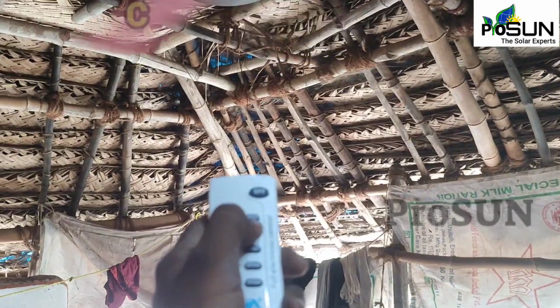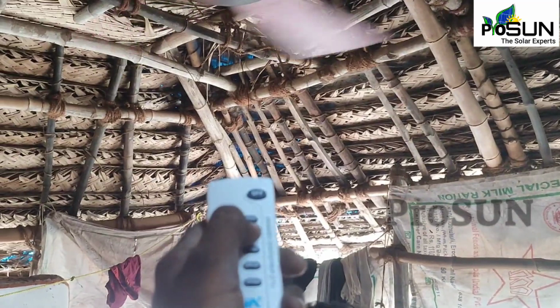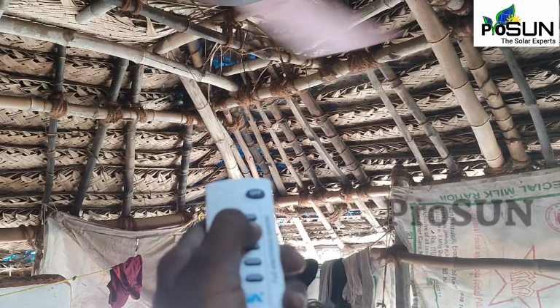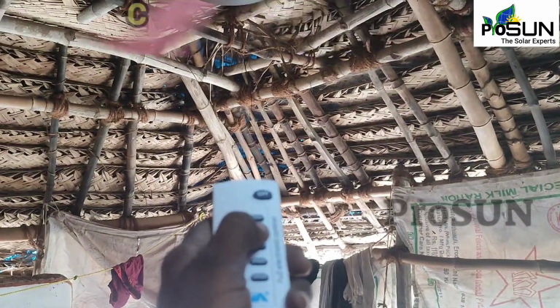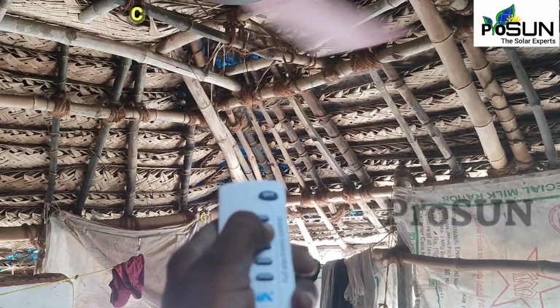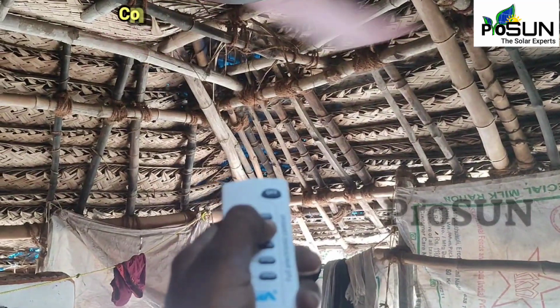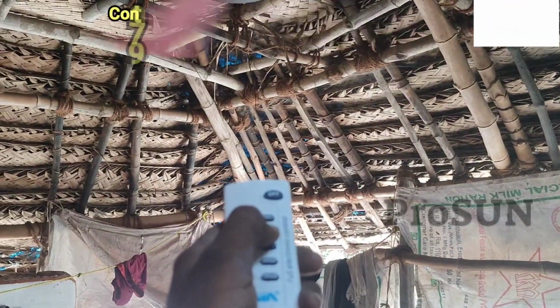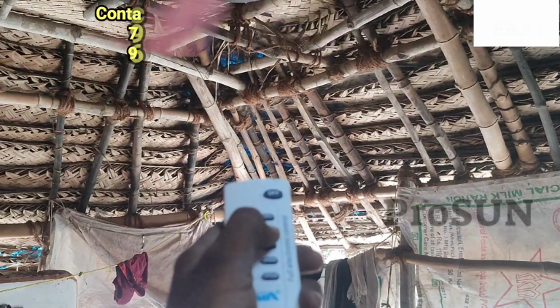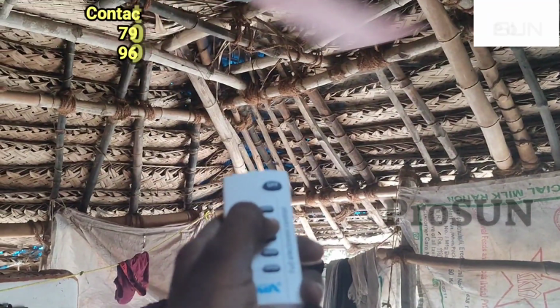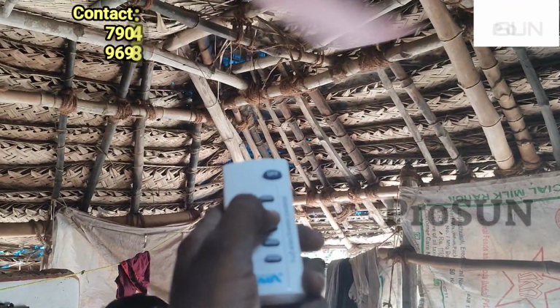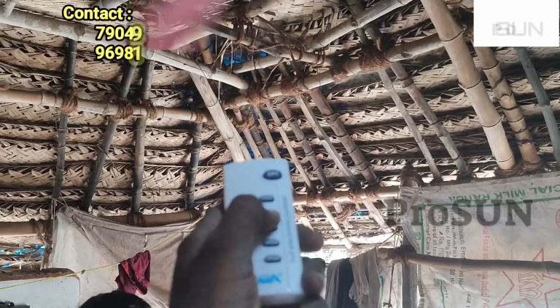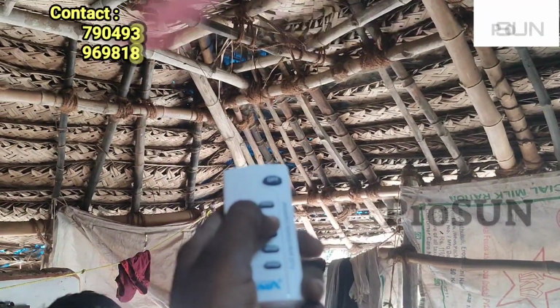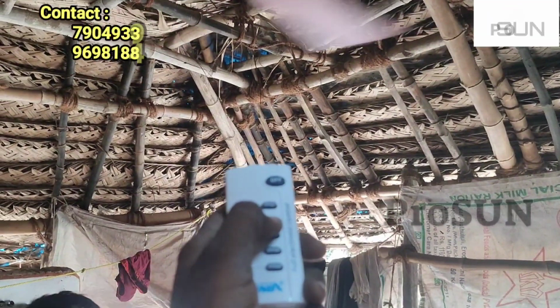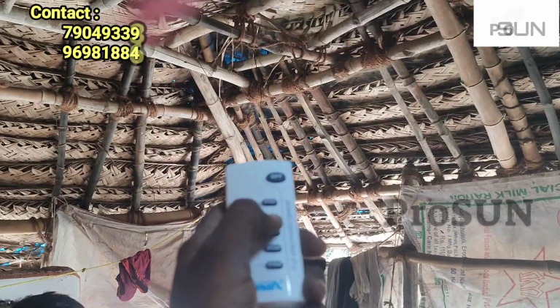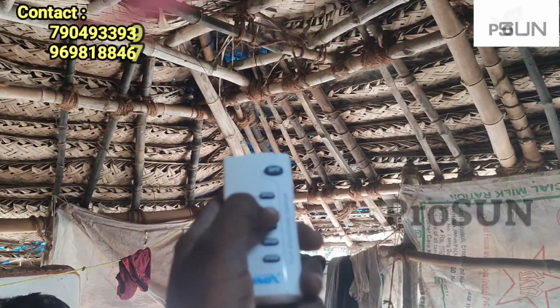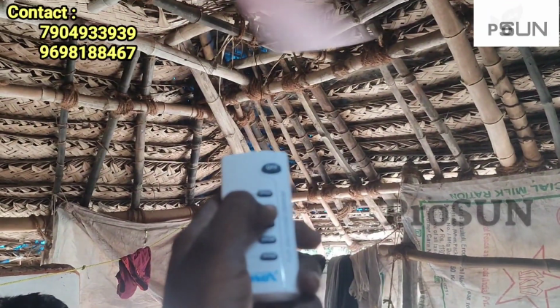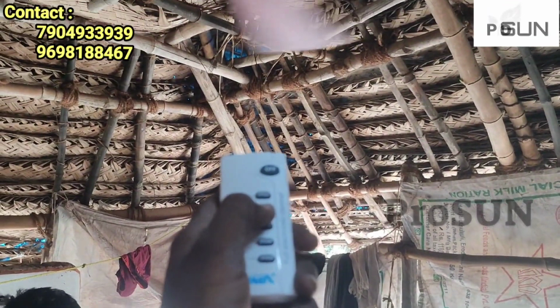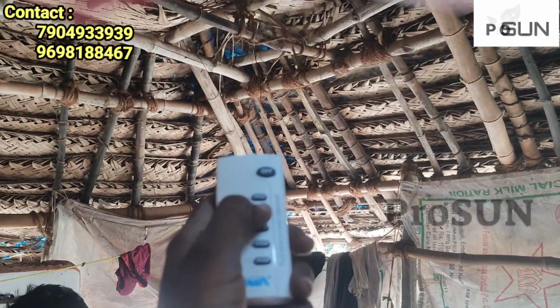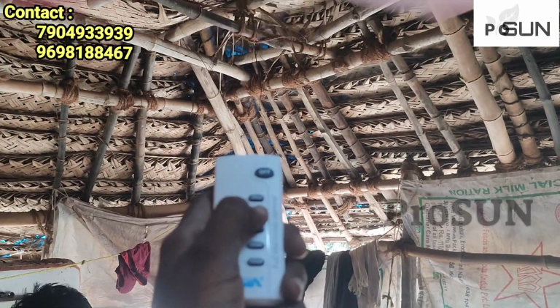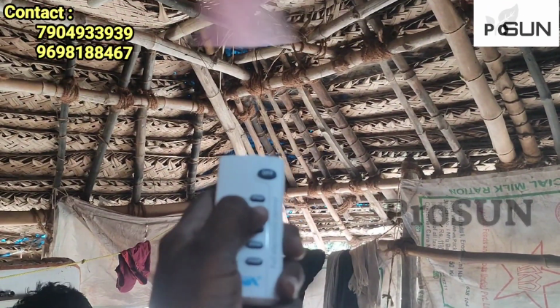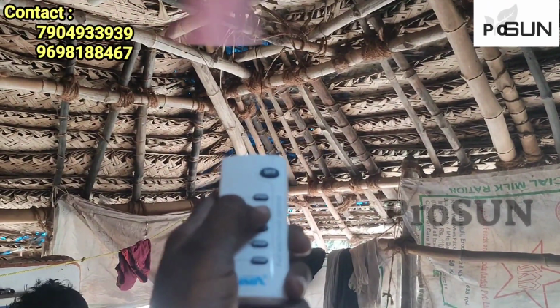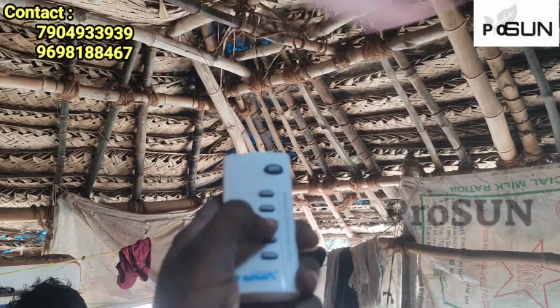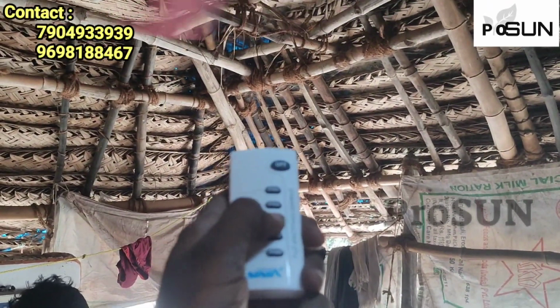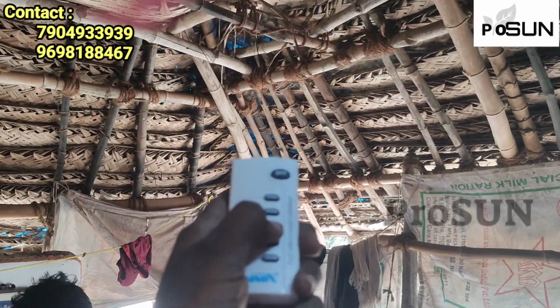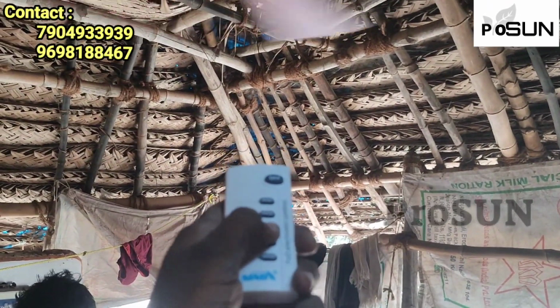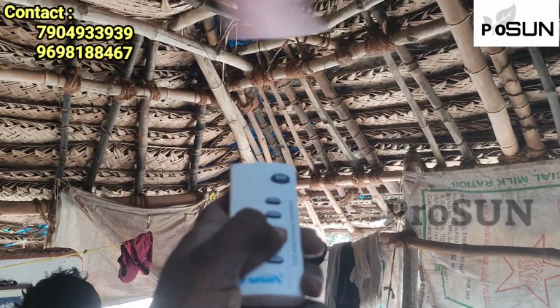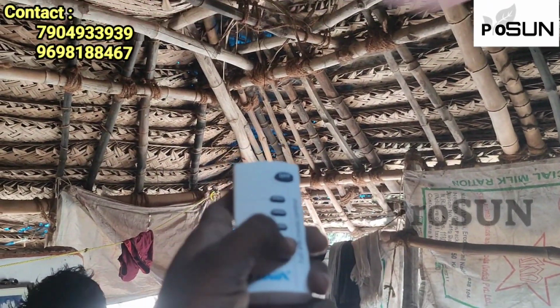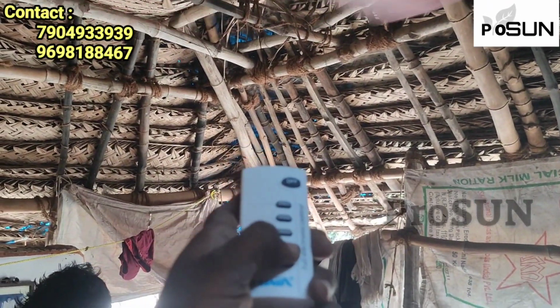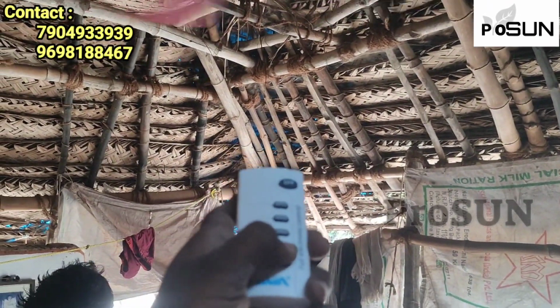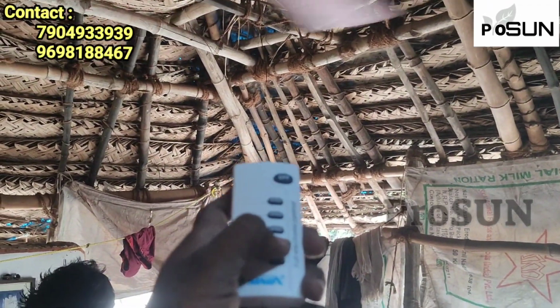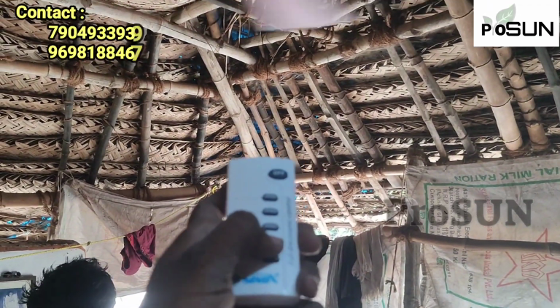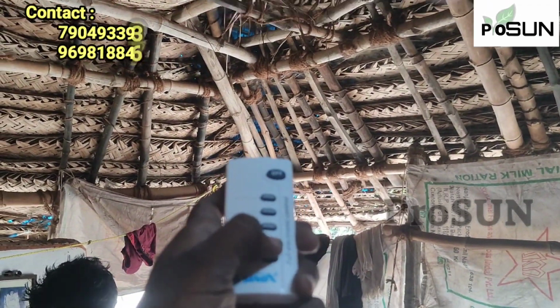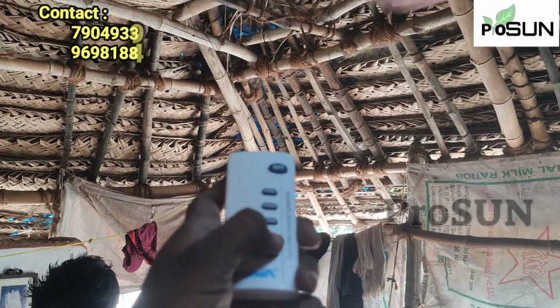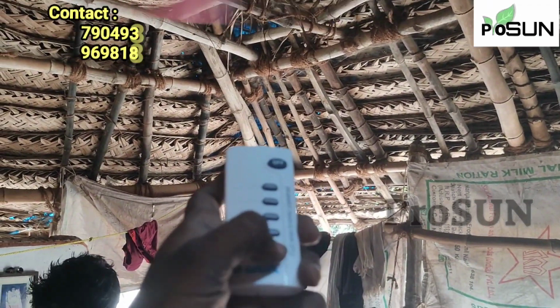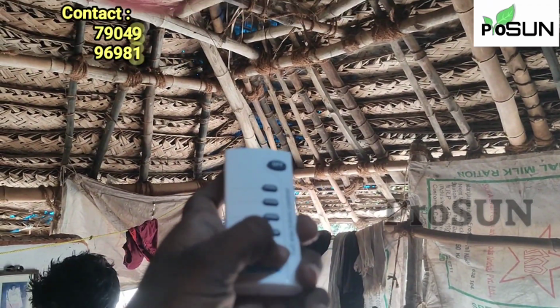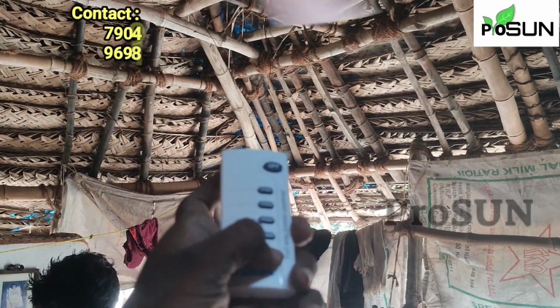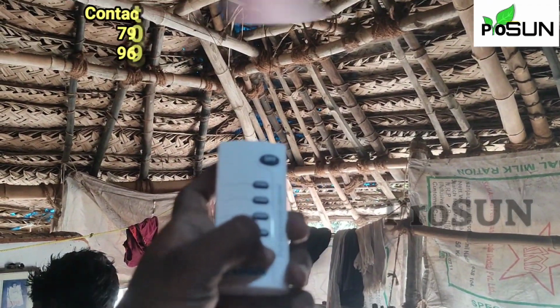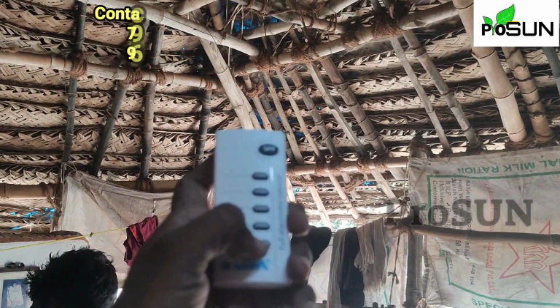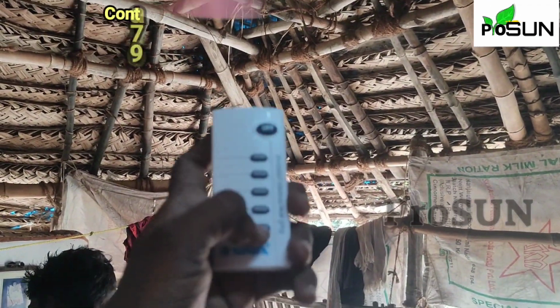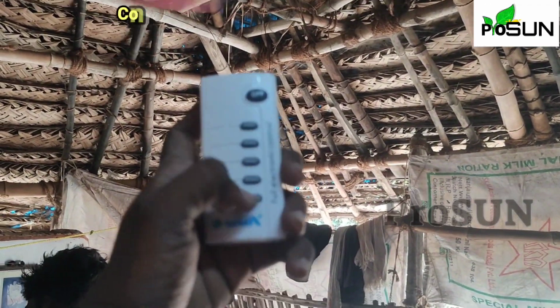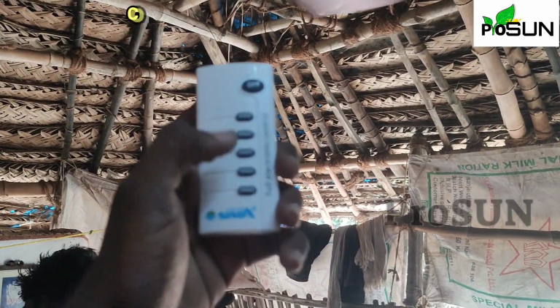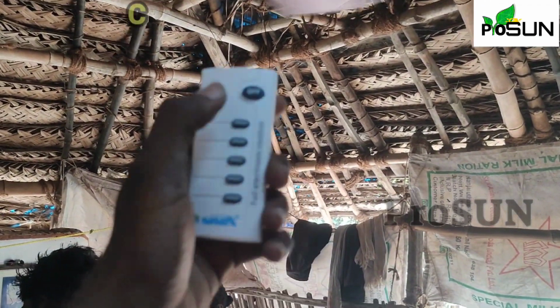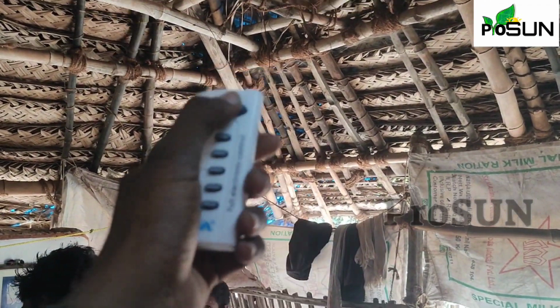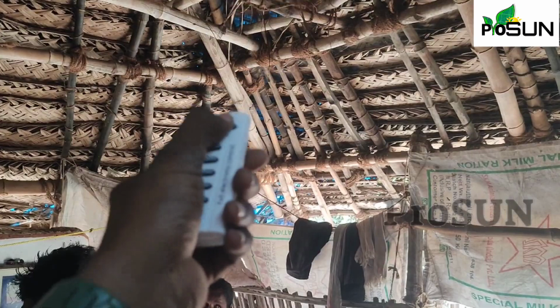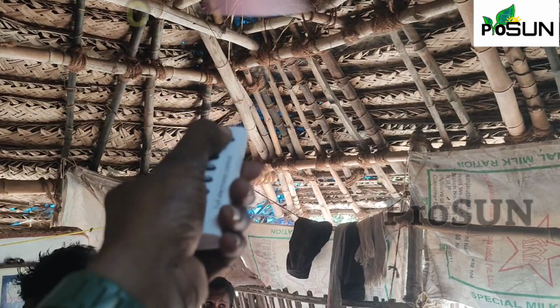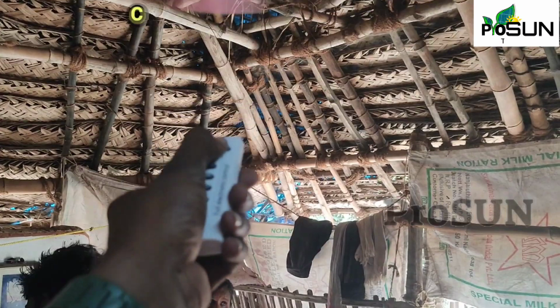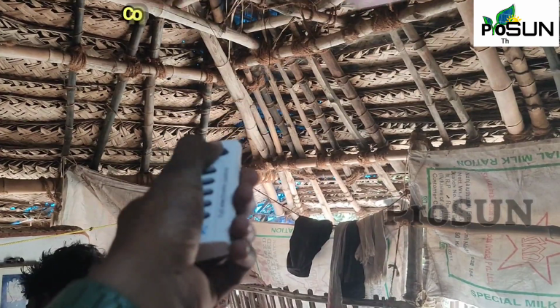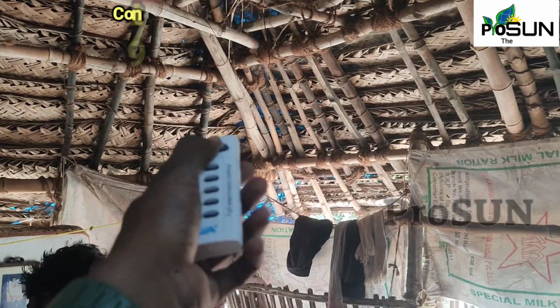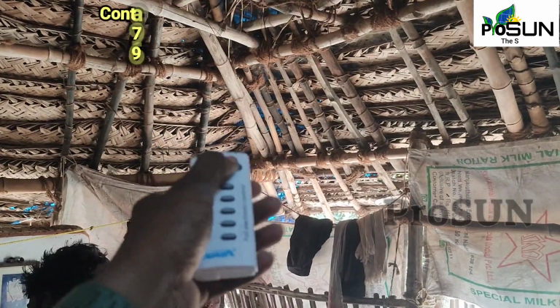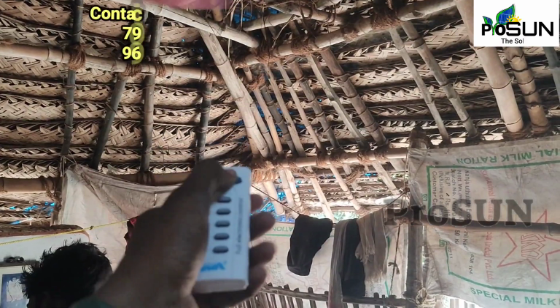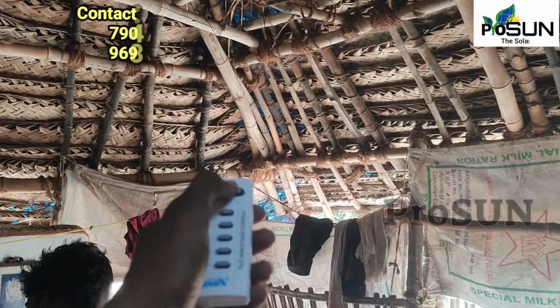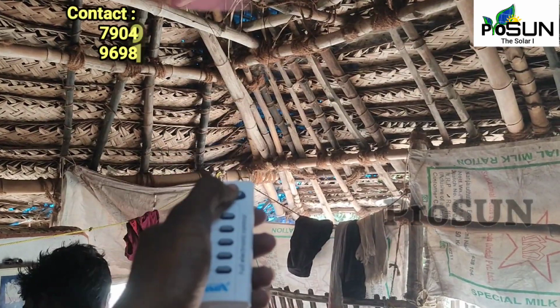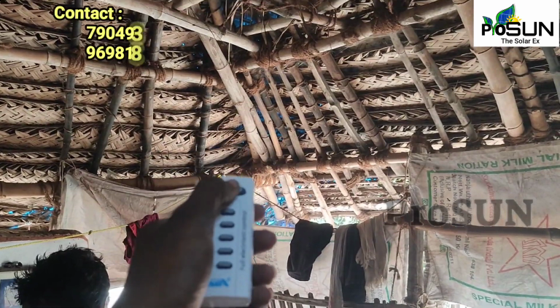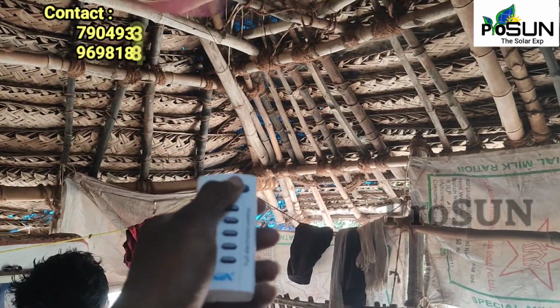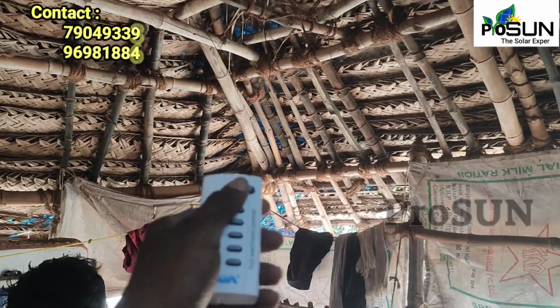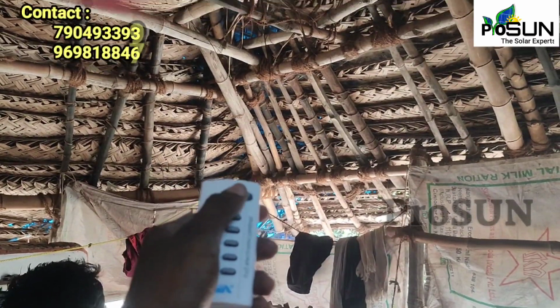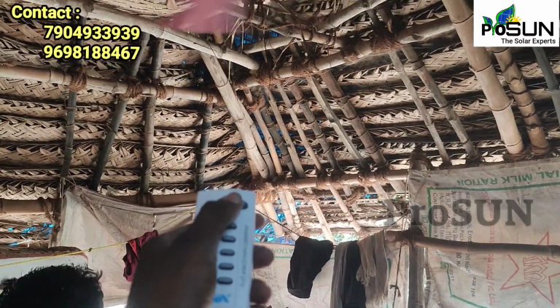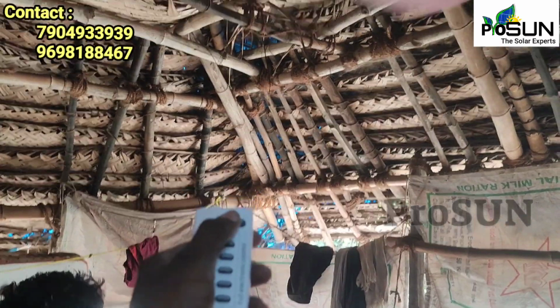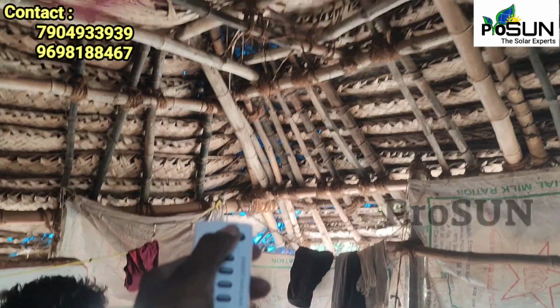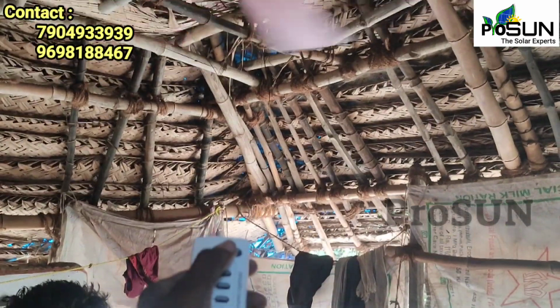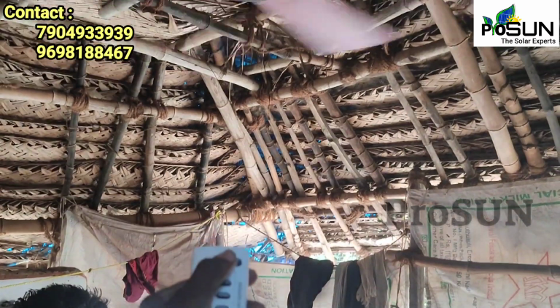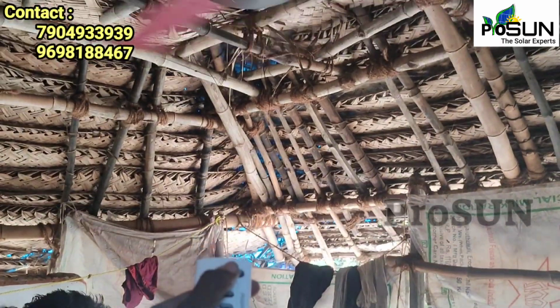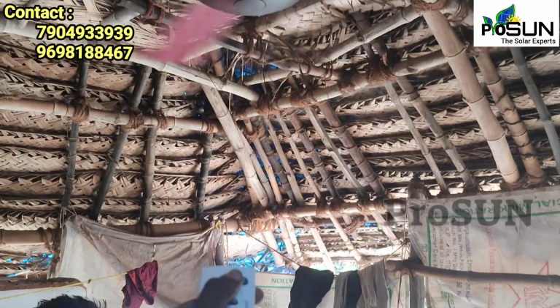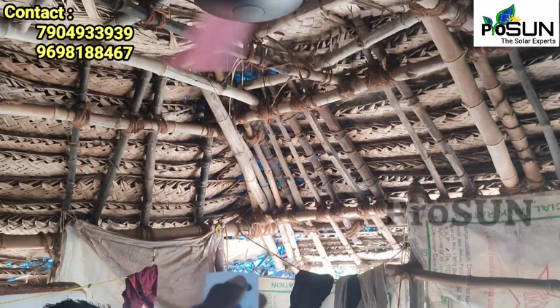DC is basically a 12-volt setup. This fan will be able to support it.